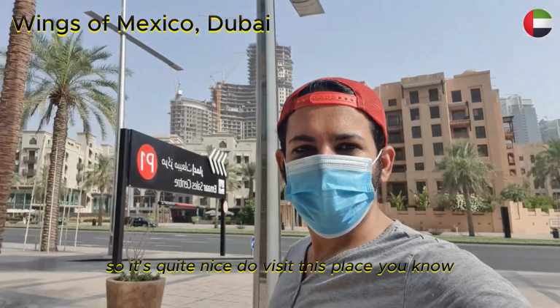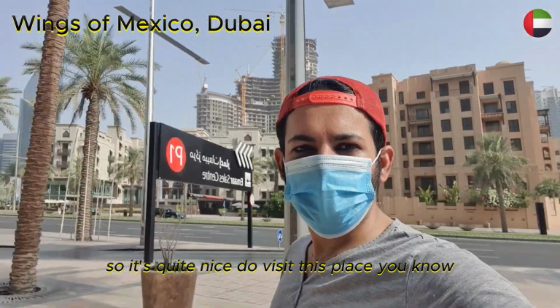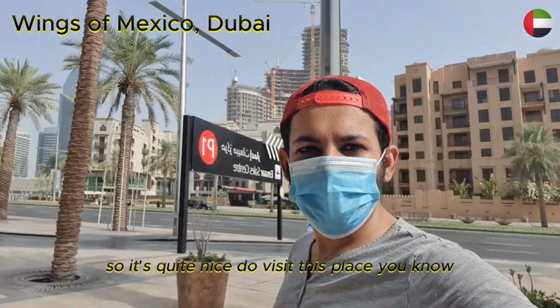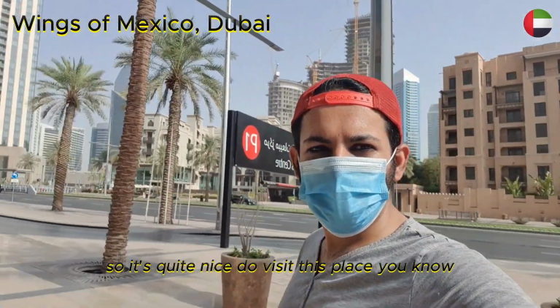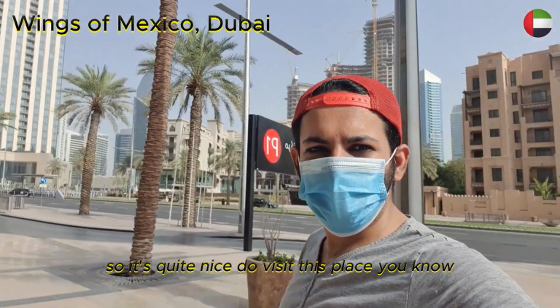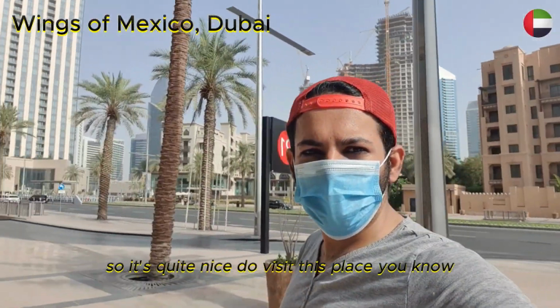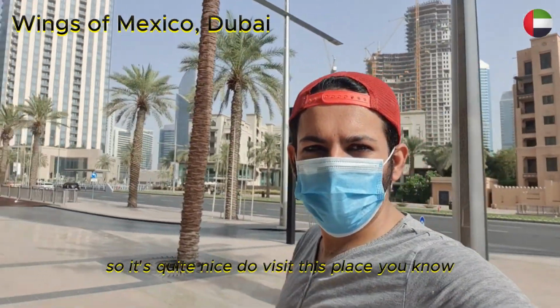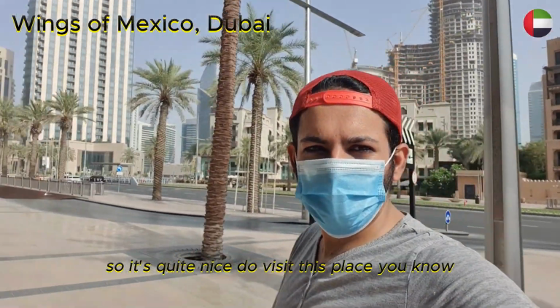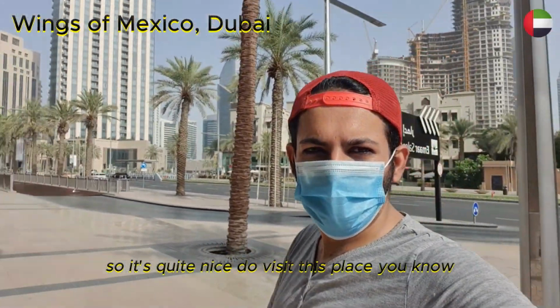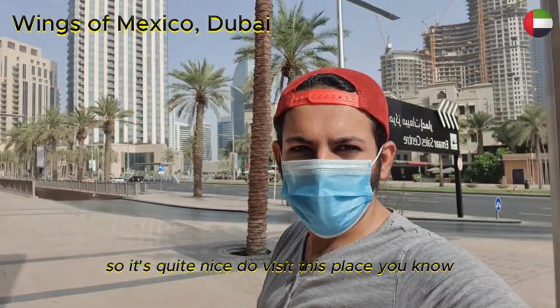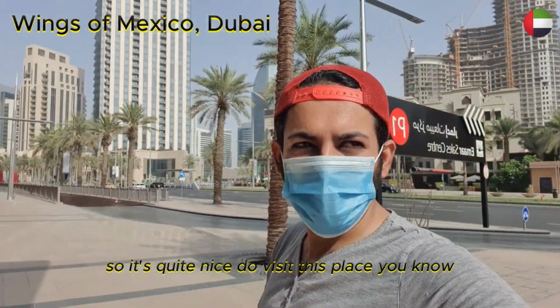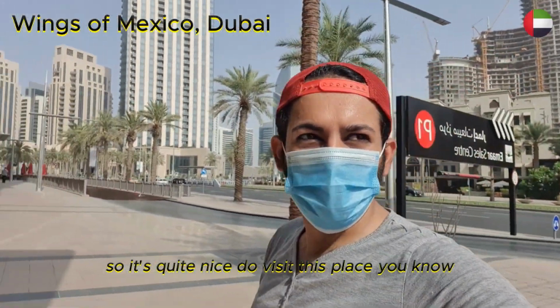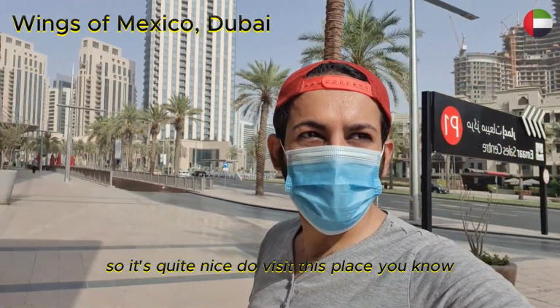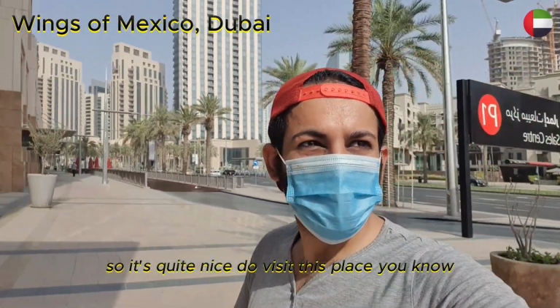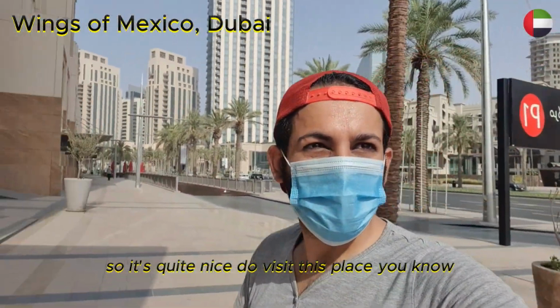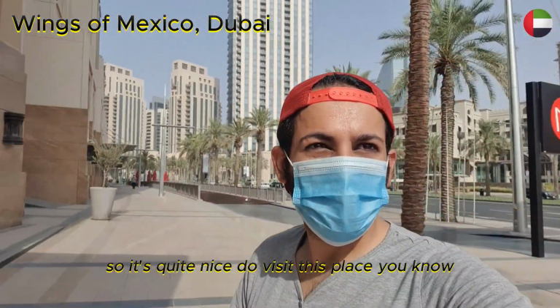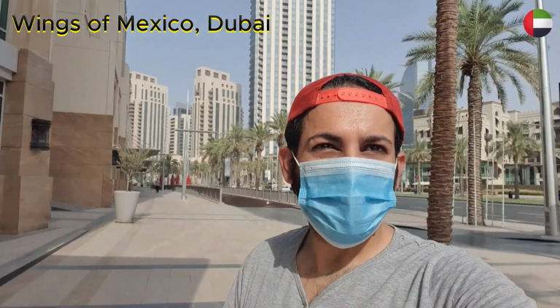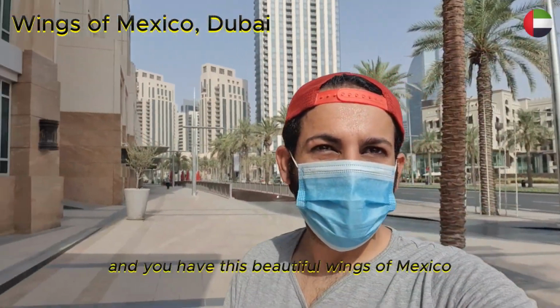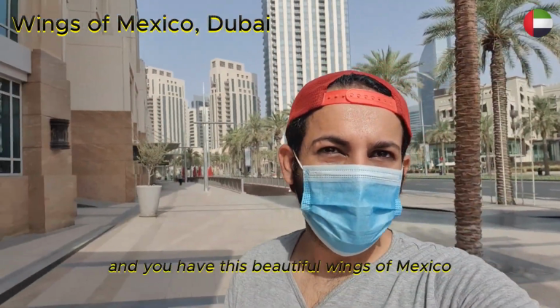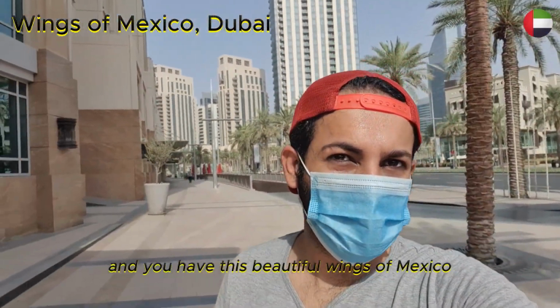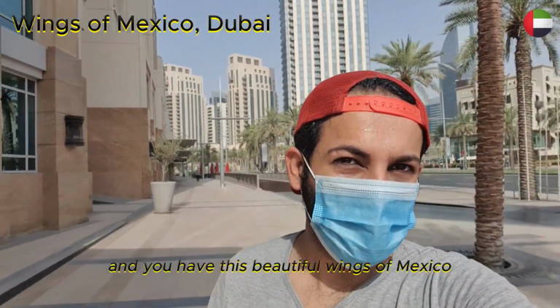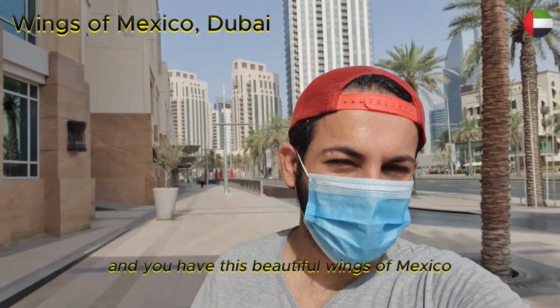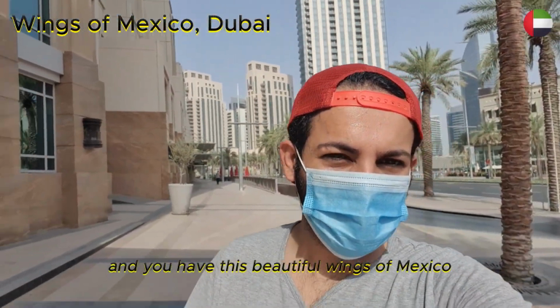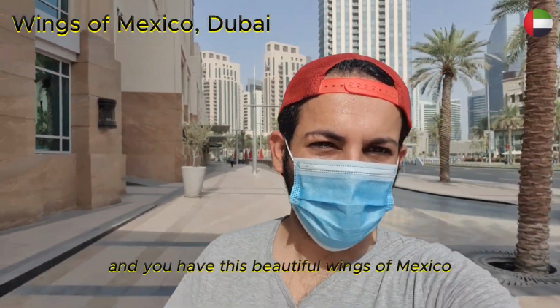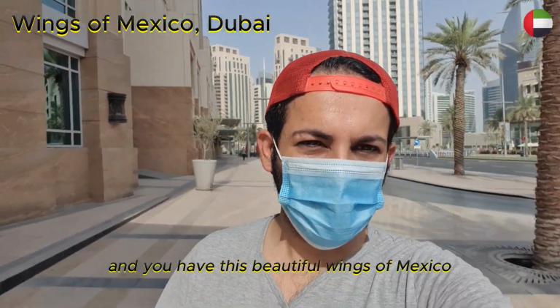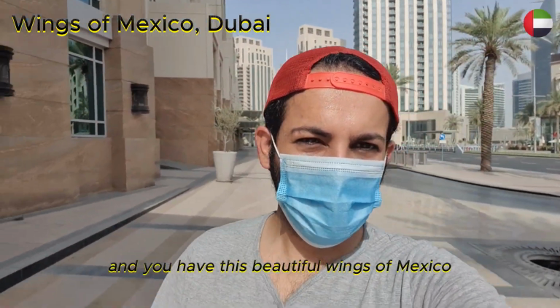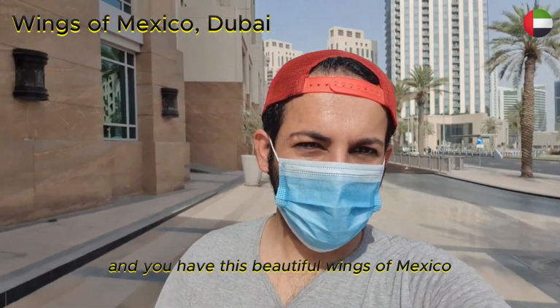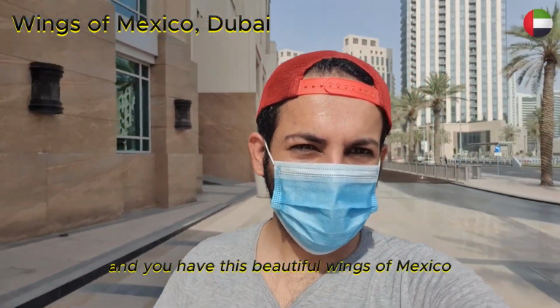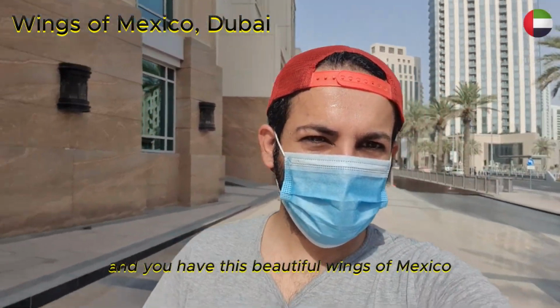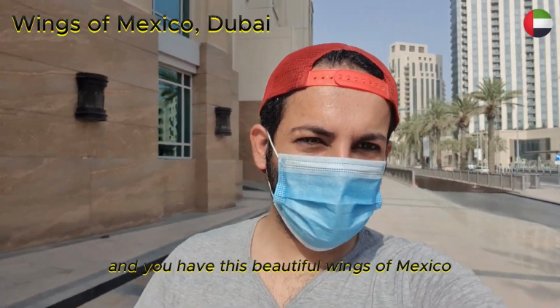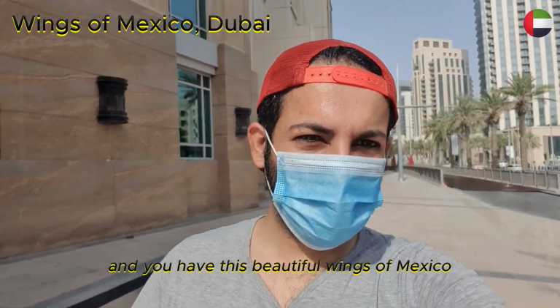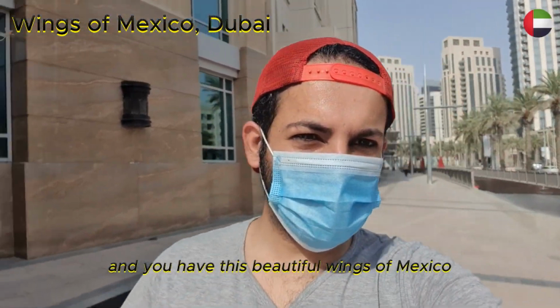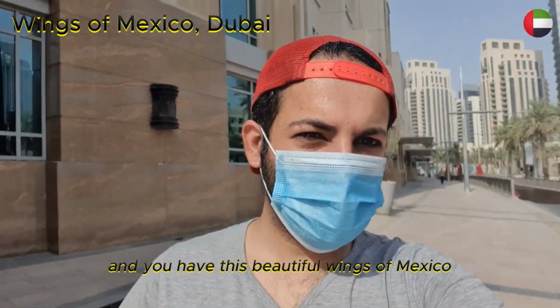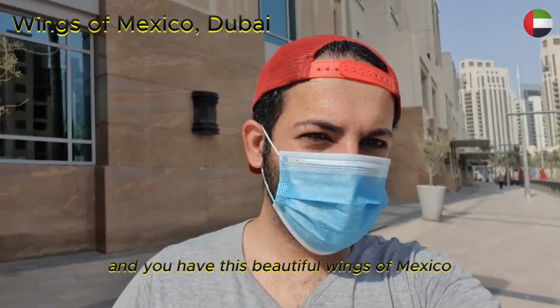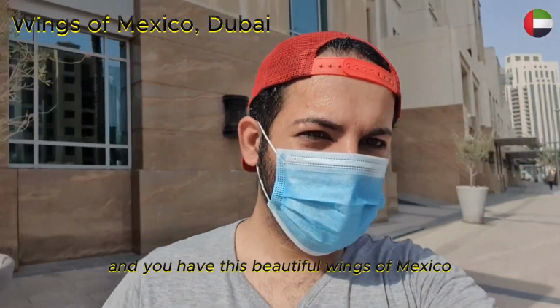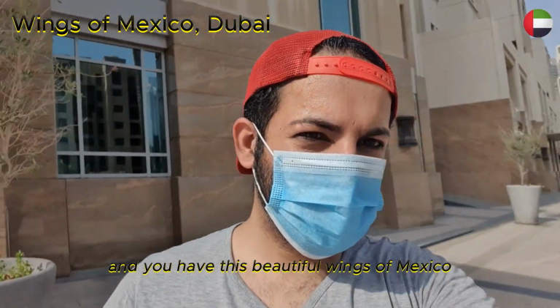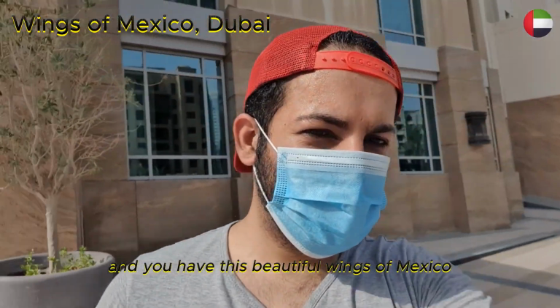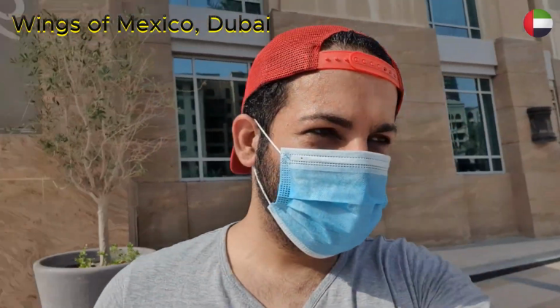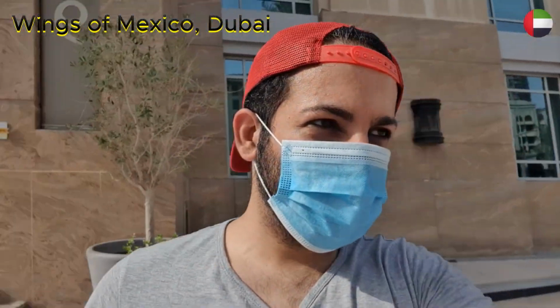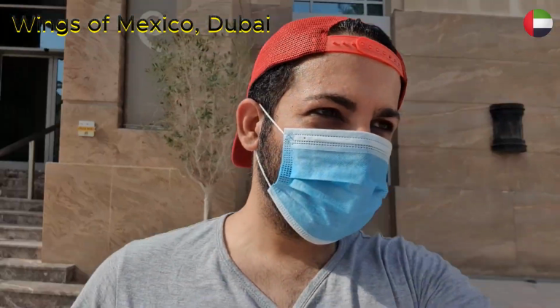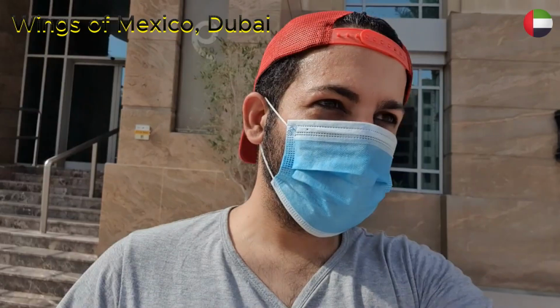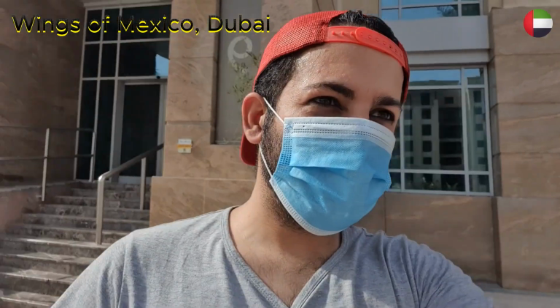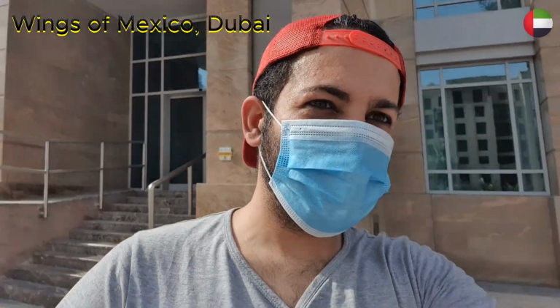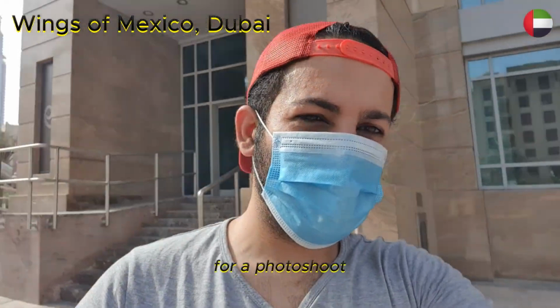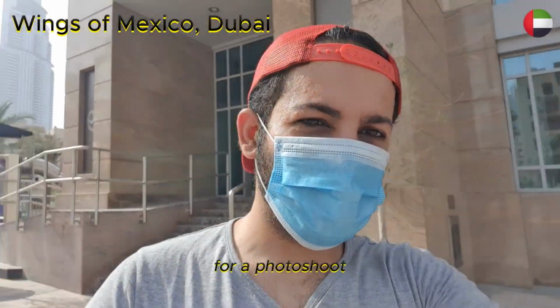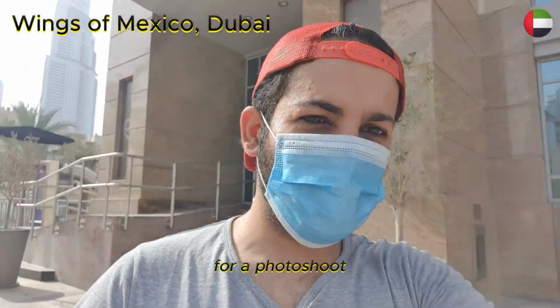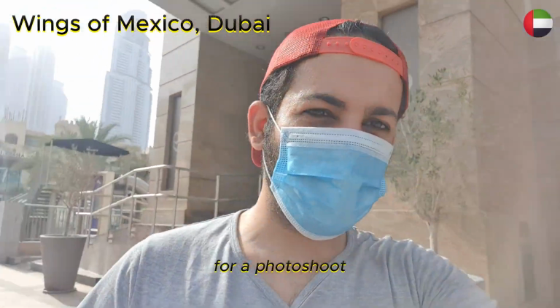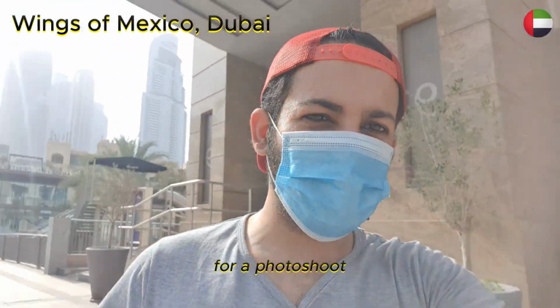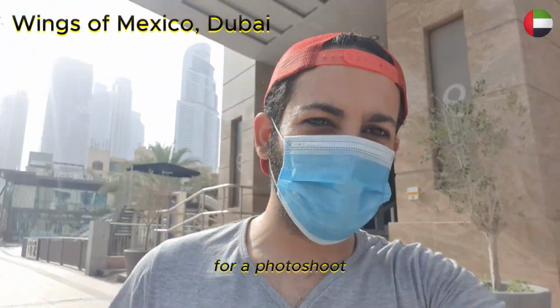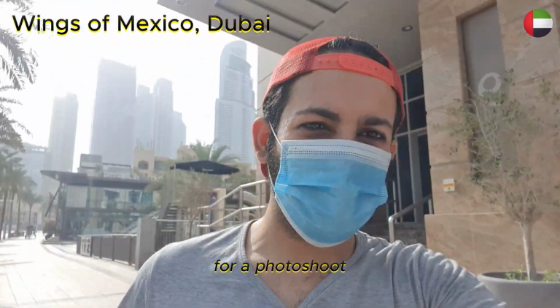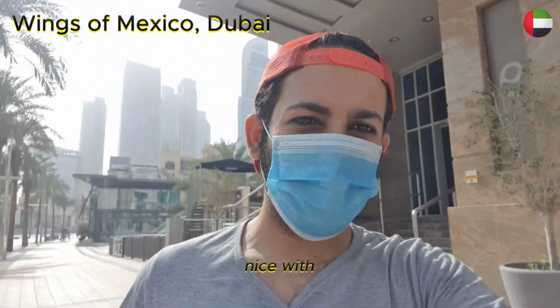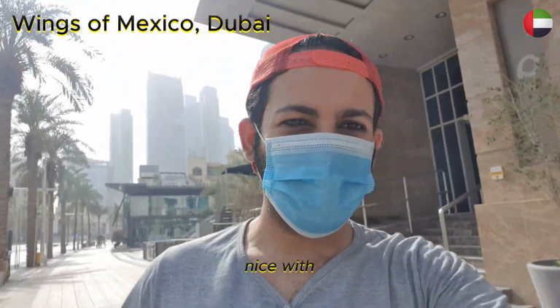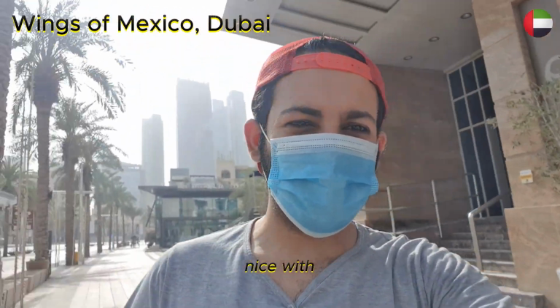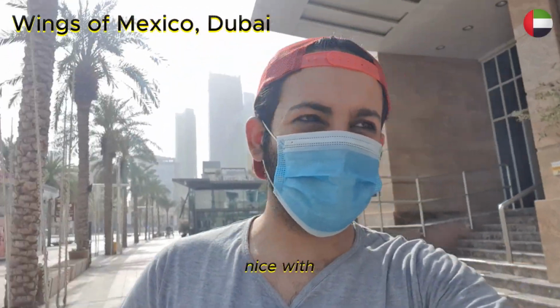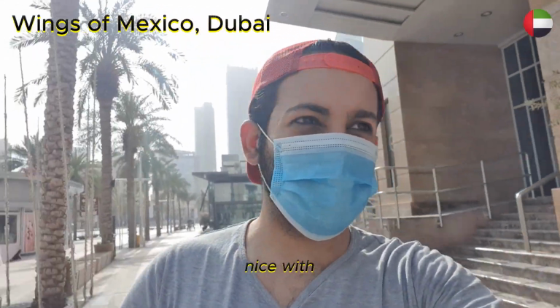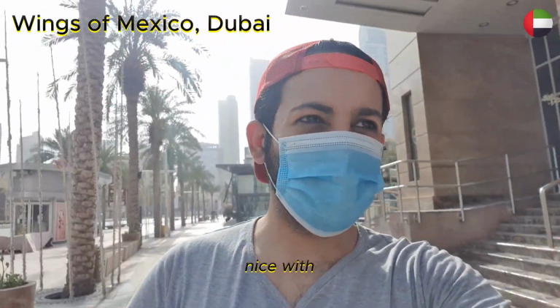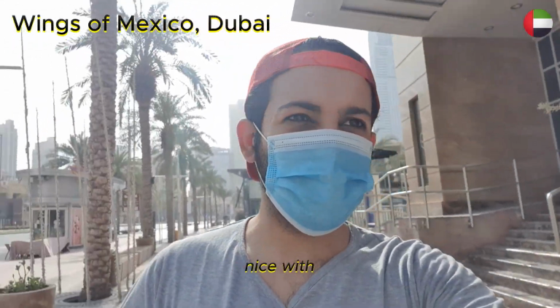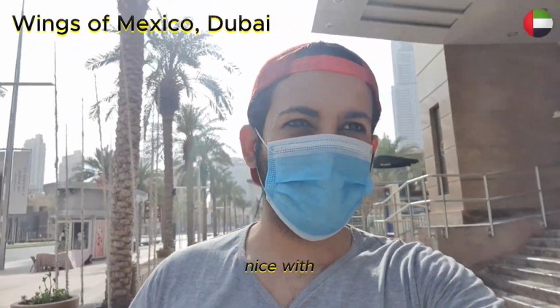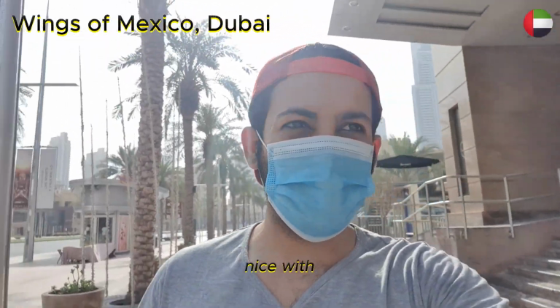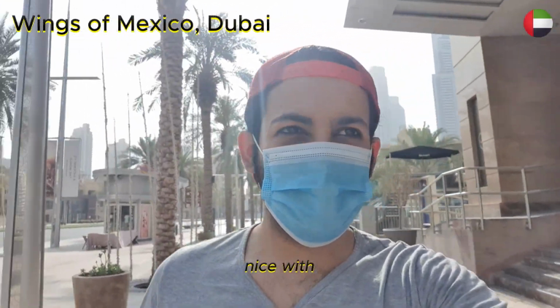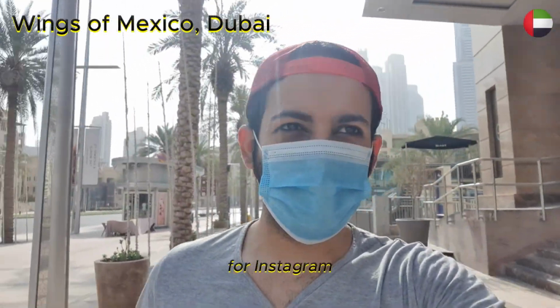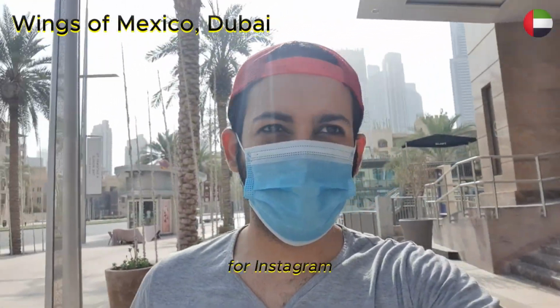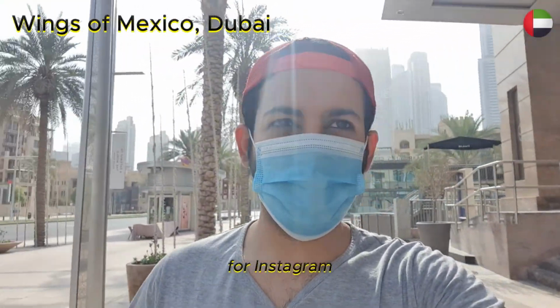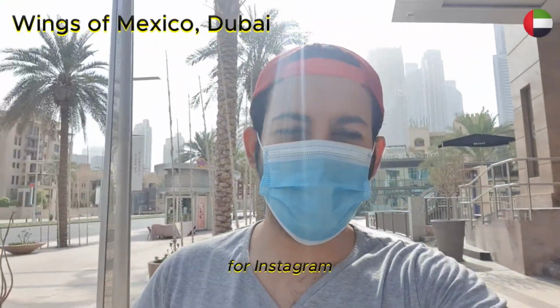Do visit this place. And you have this beautiful Wings of Mexico — great for a photo shoot, nice for Instagram.